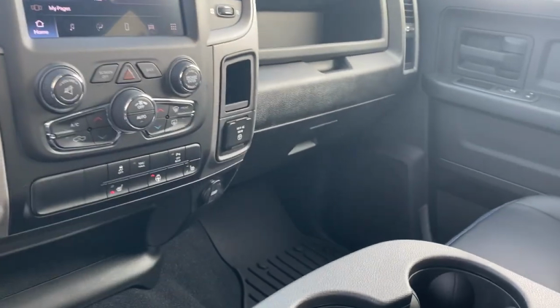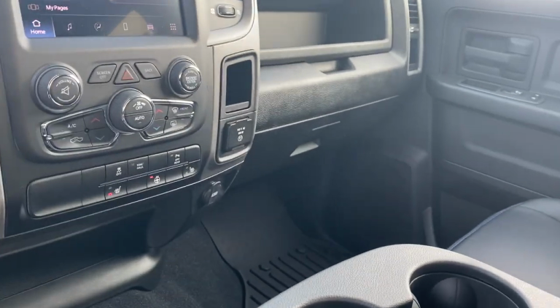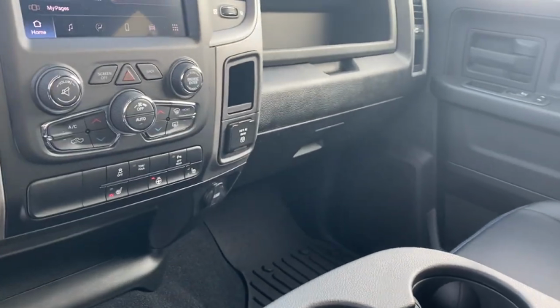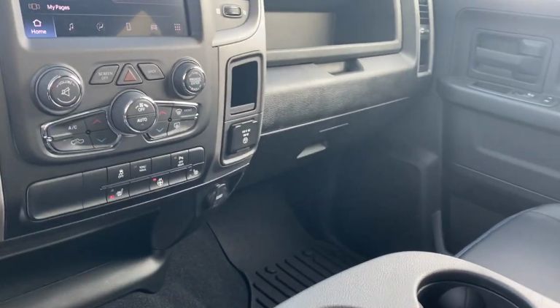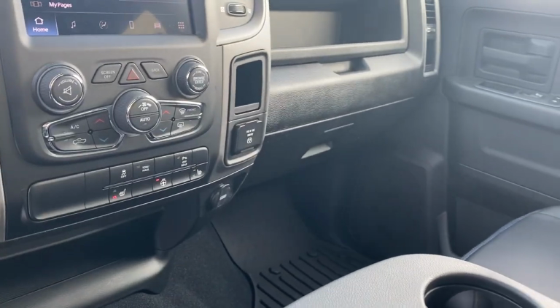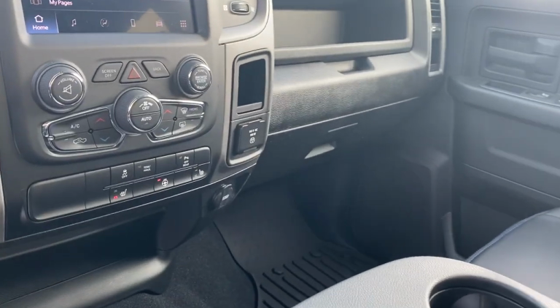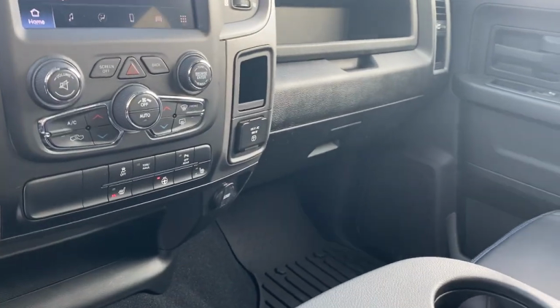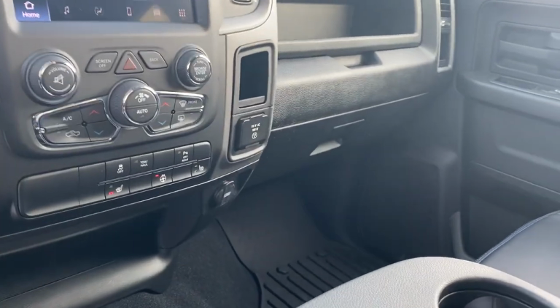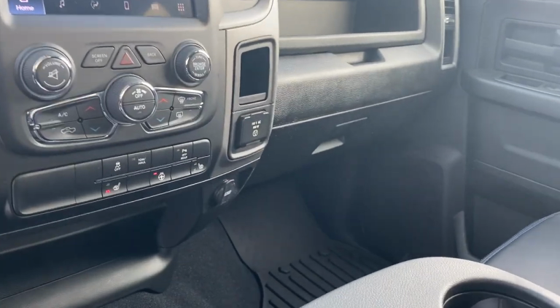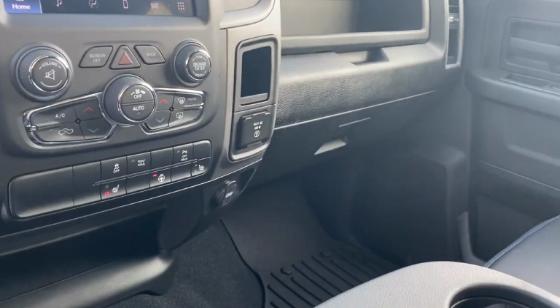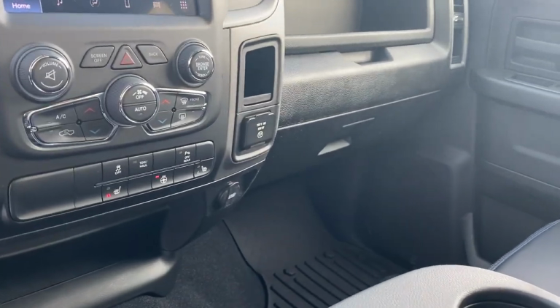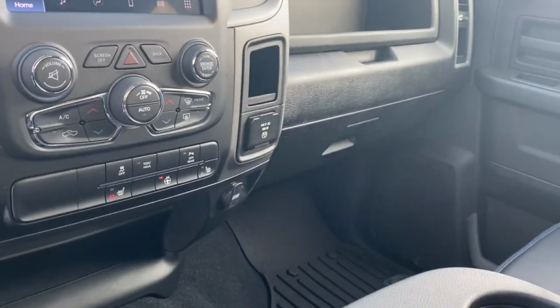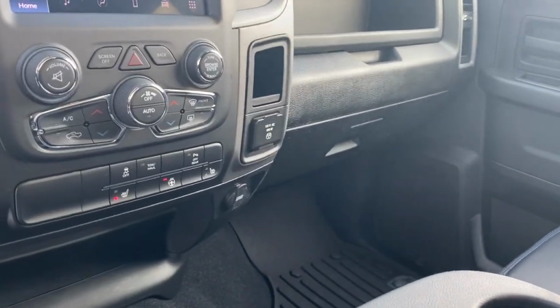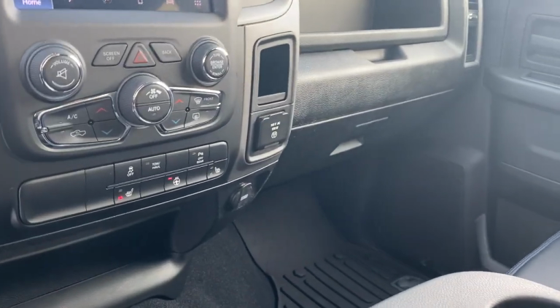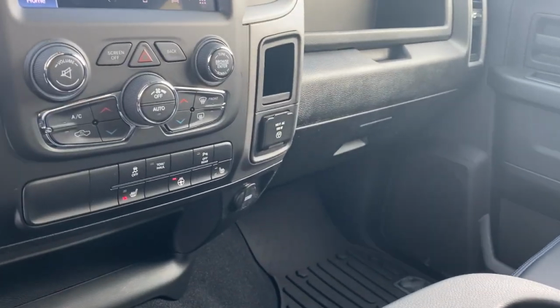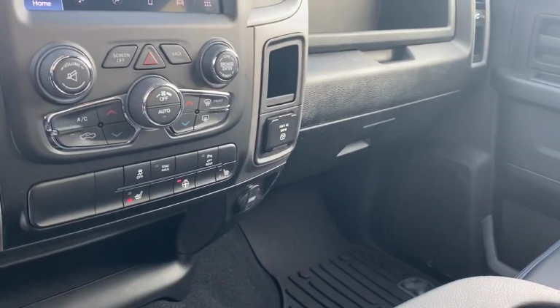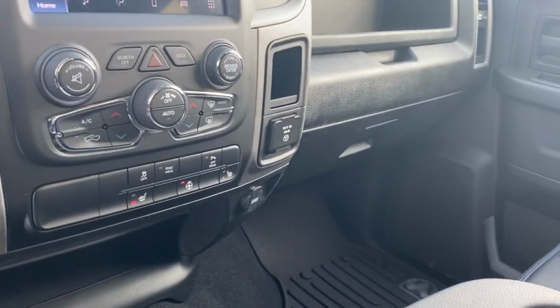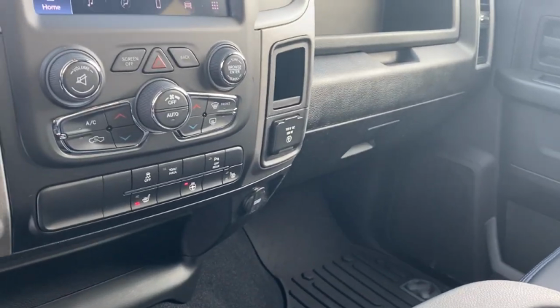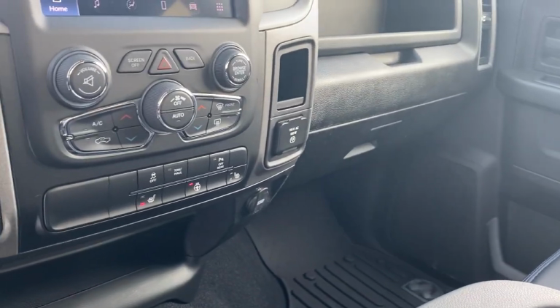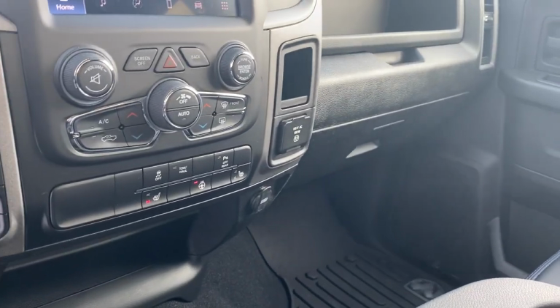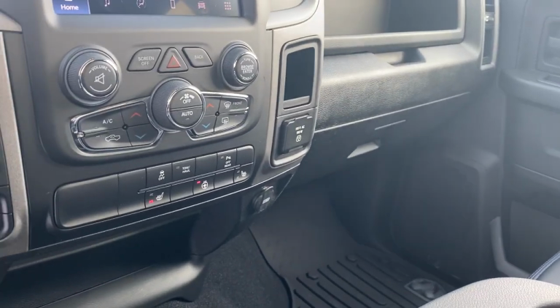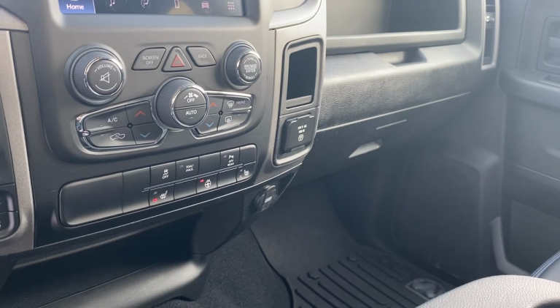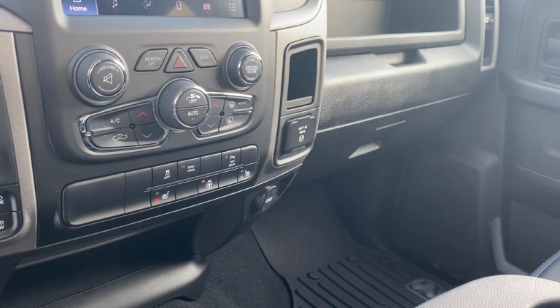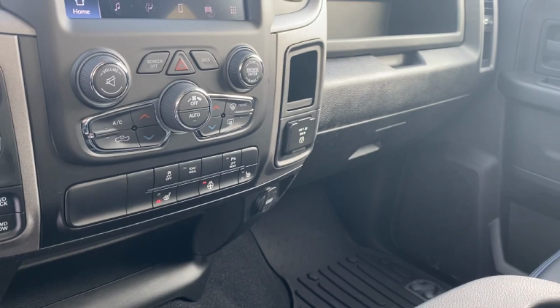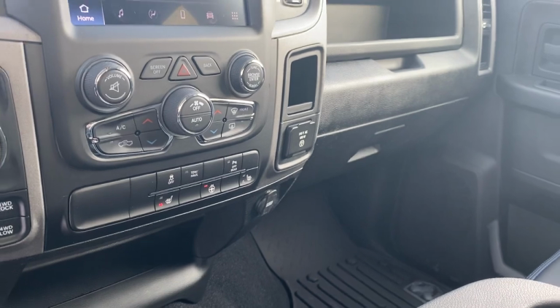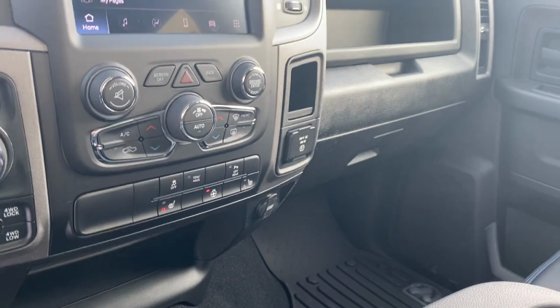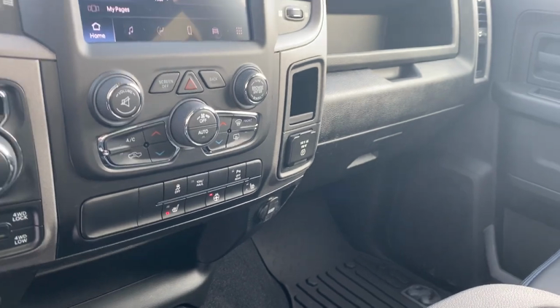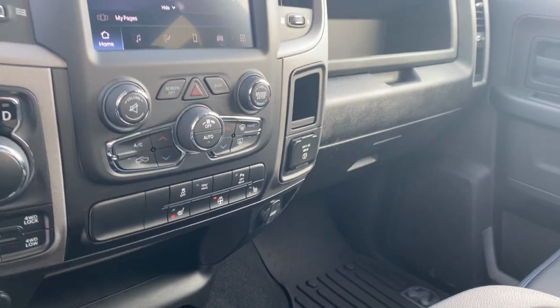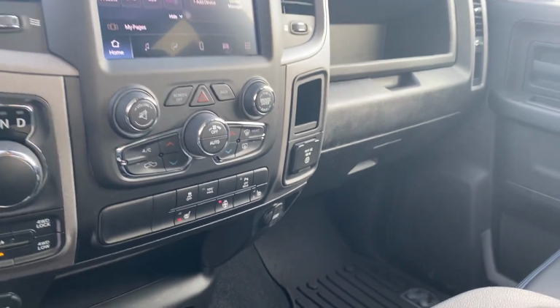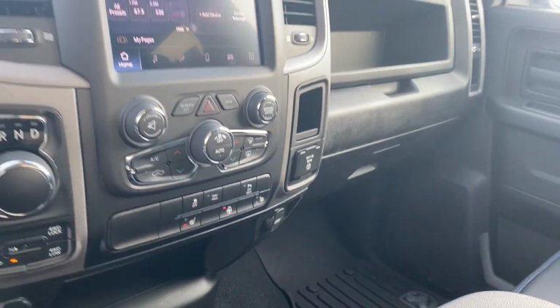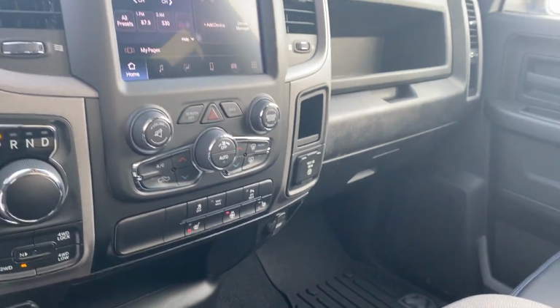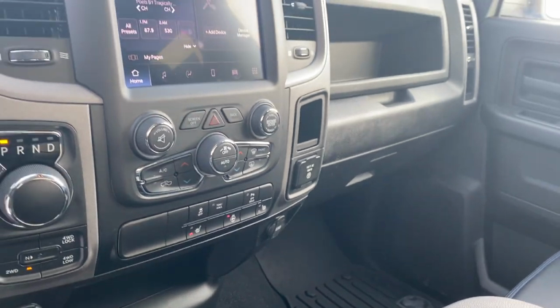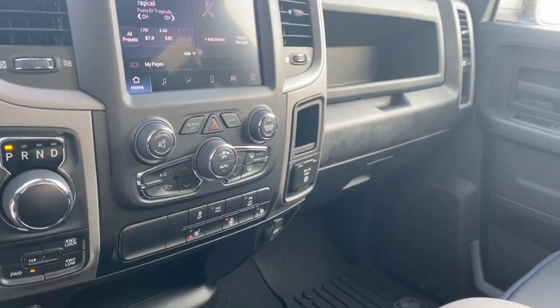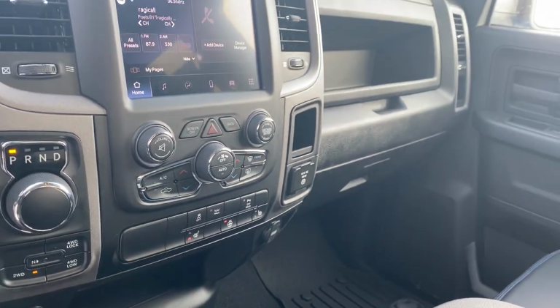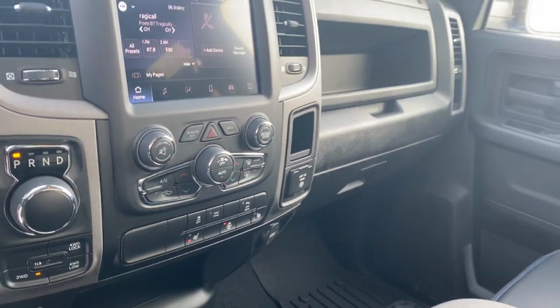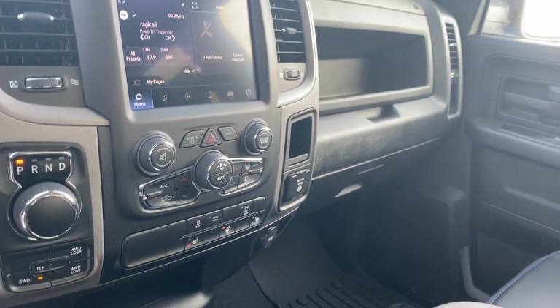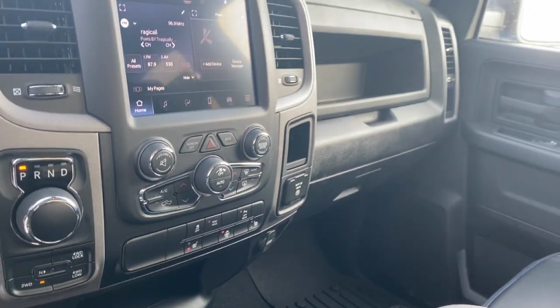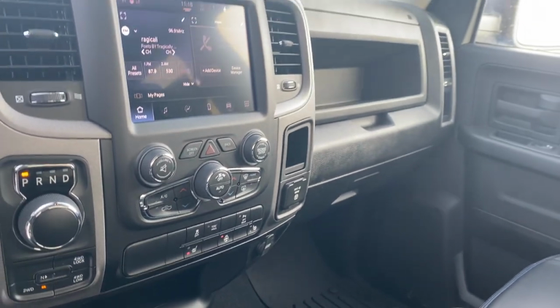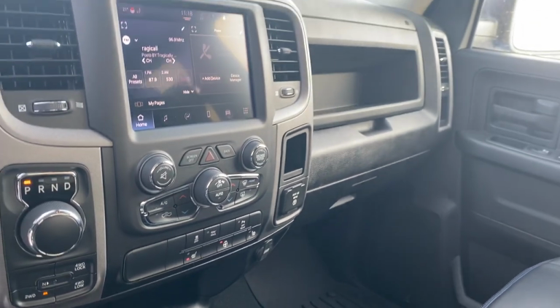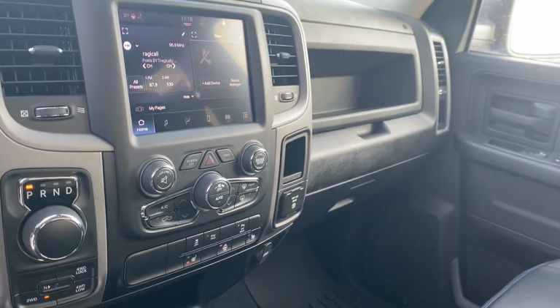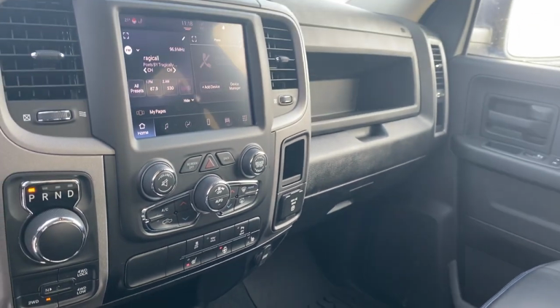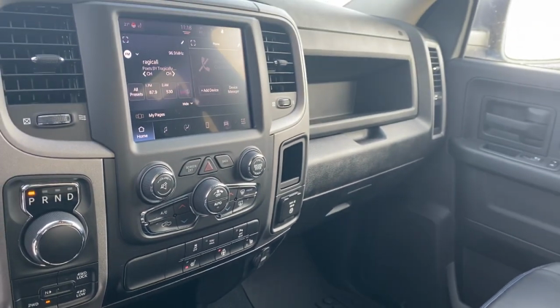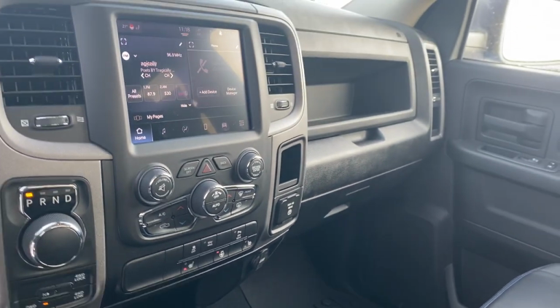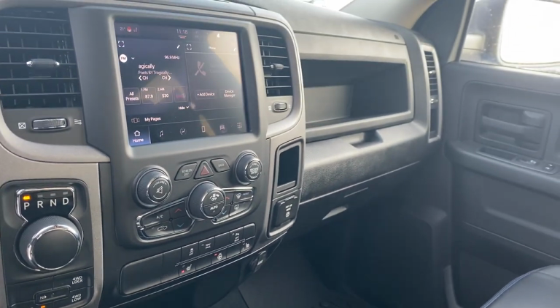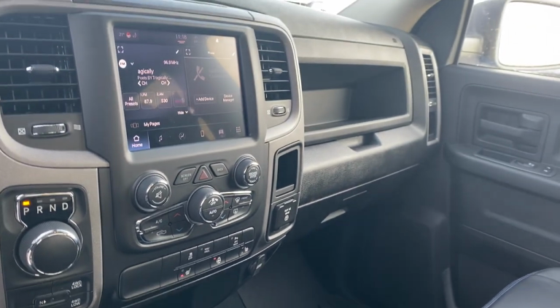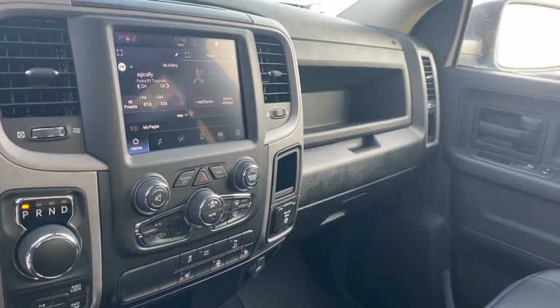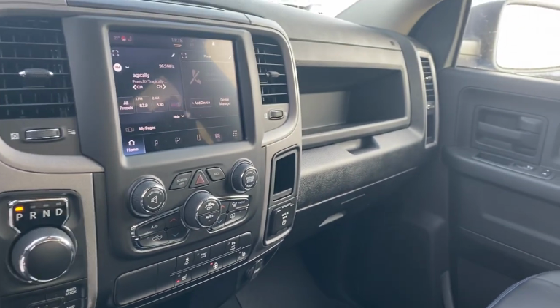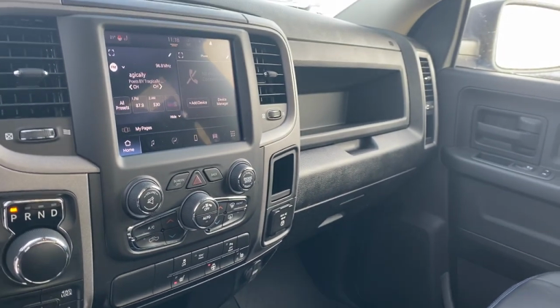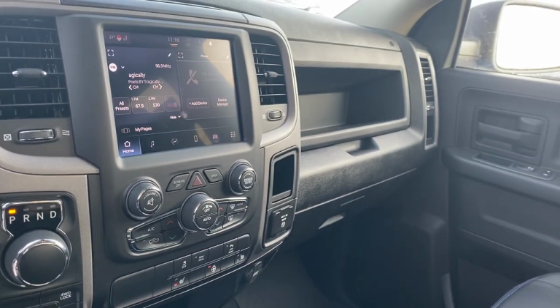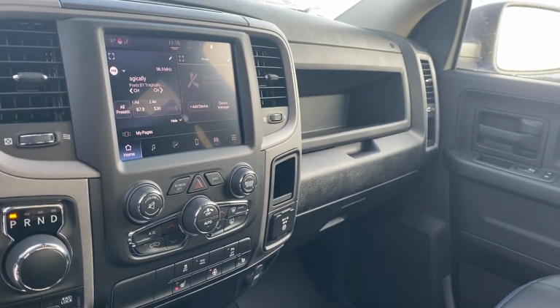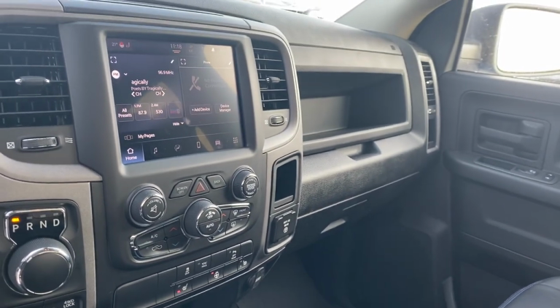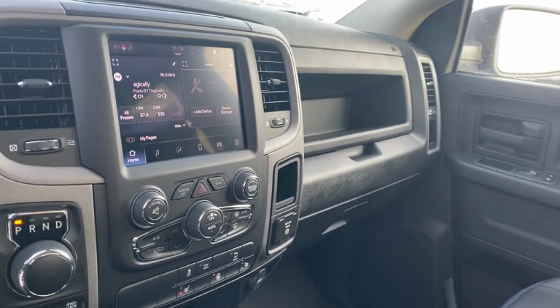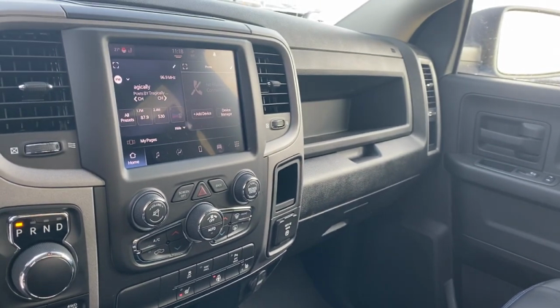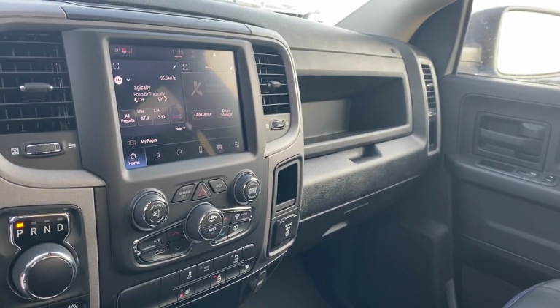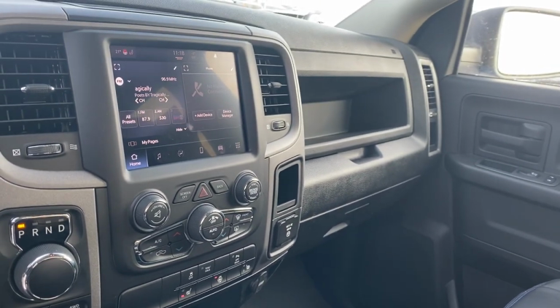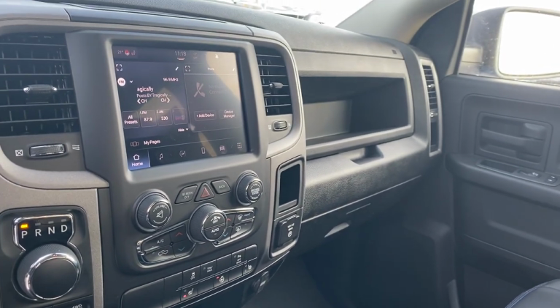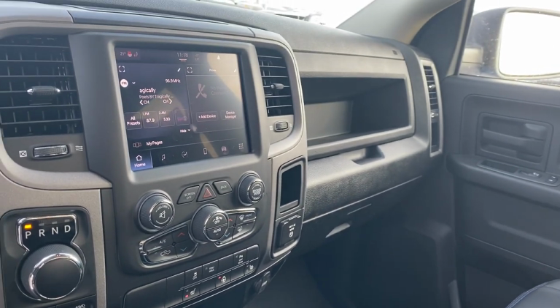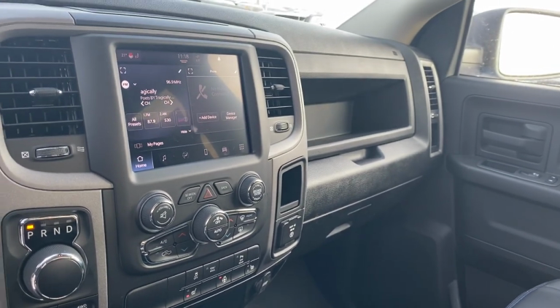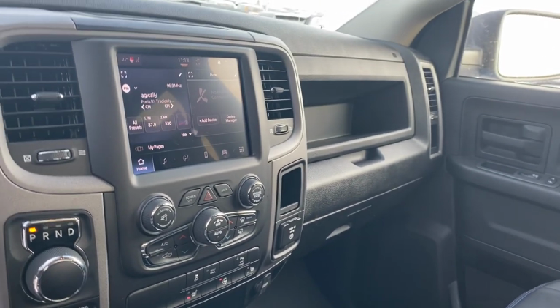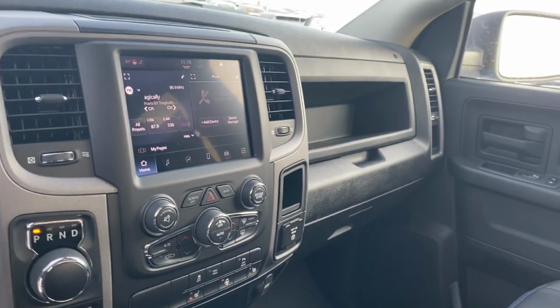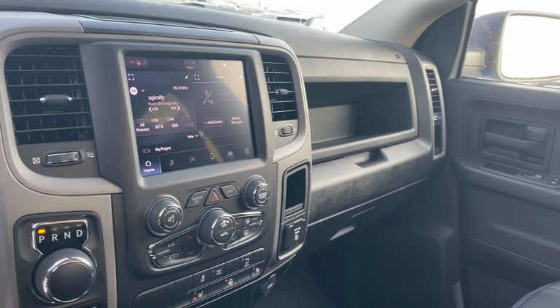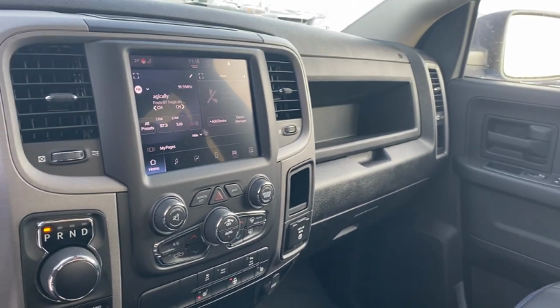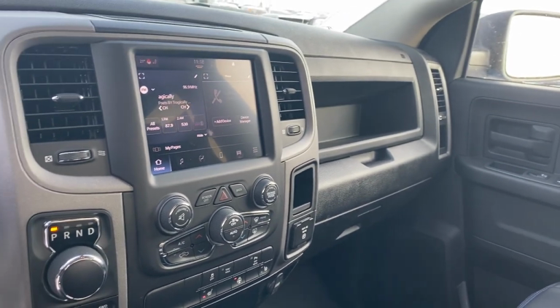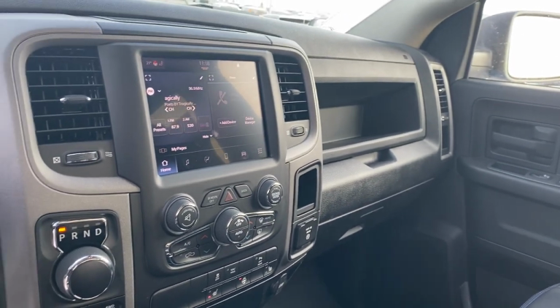Cold weather group, so you have your heated front seats, heated steering wheel, and an 8.4-inch touchscreen with Apple CarPlay and Android Auto.